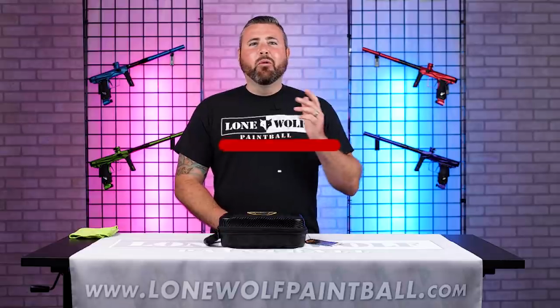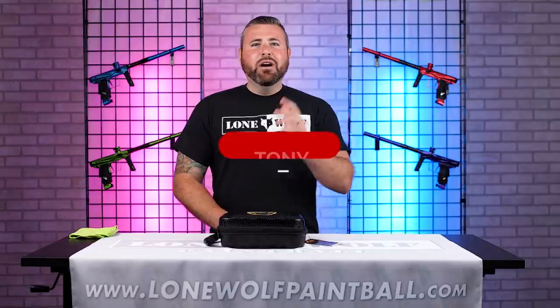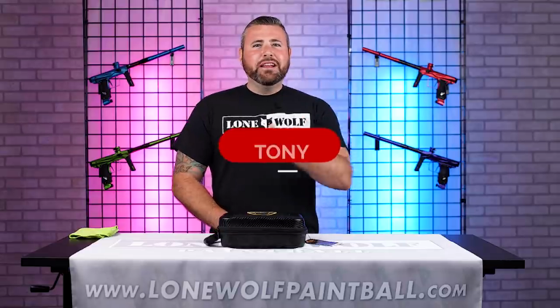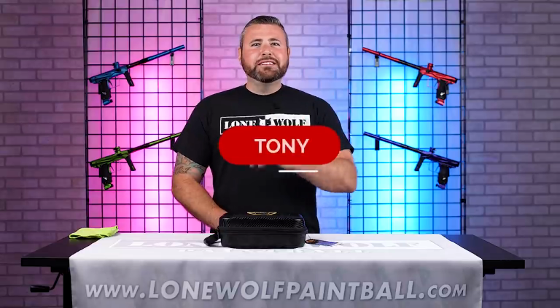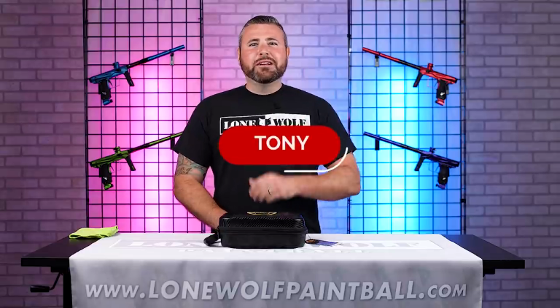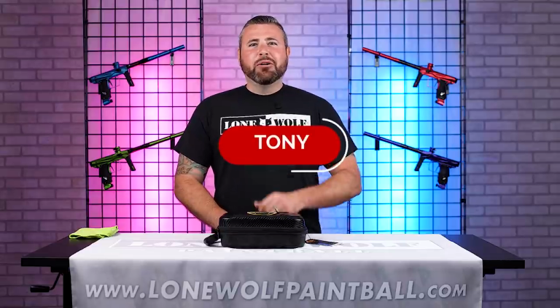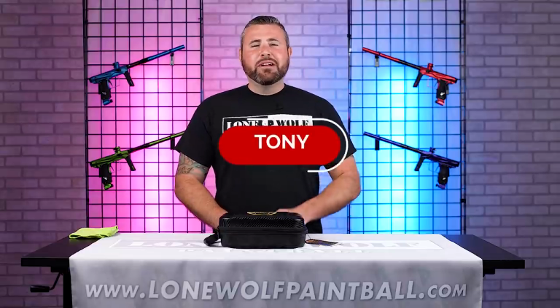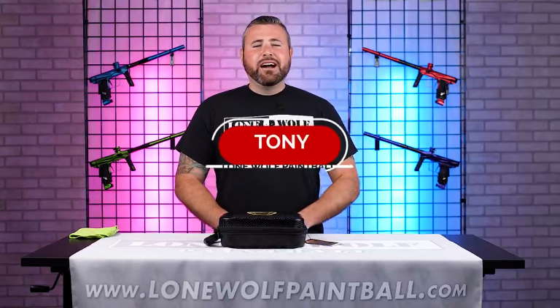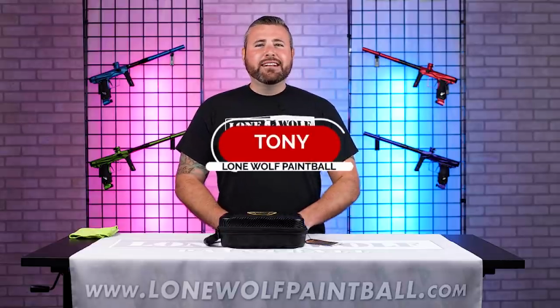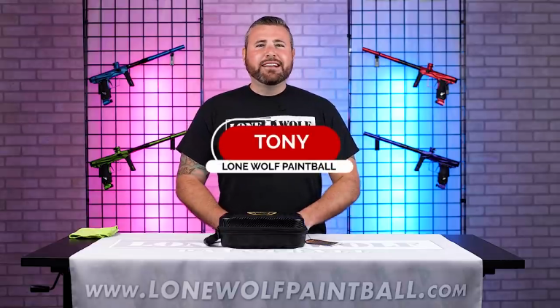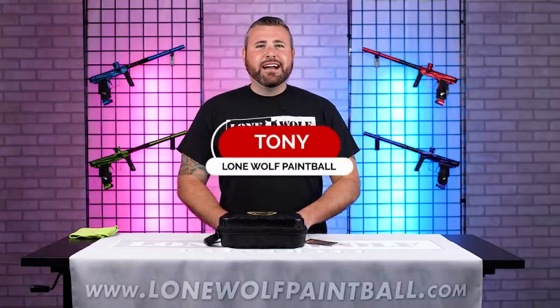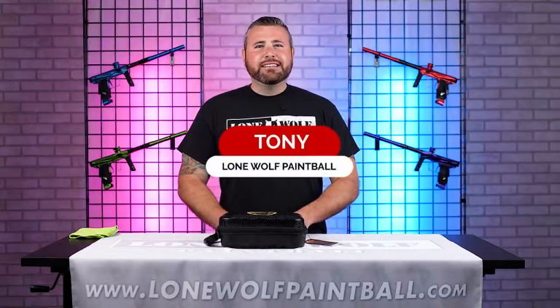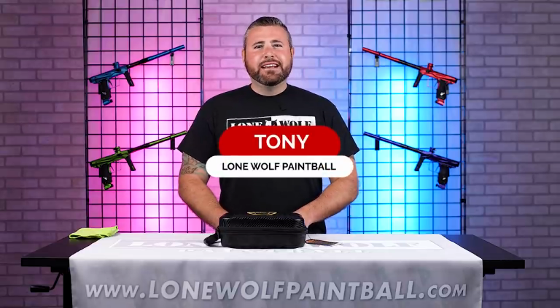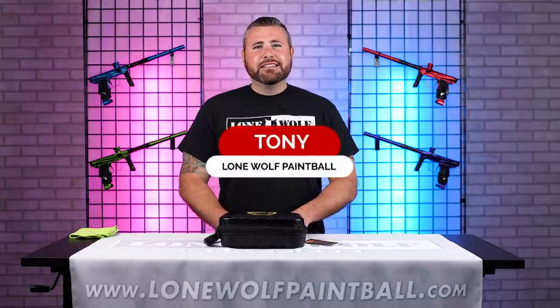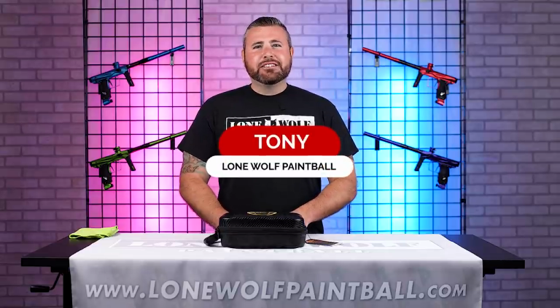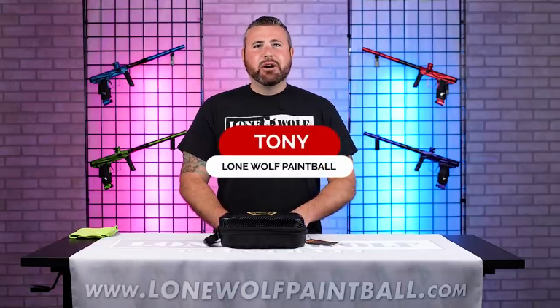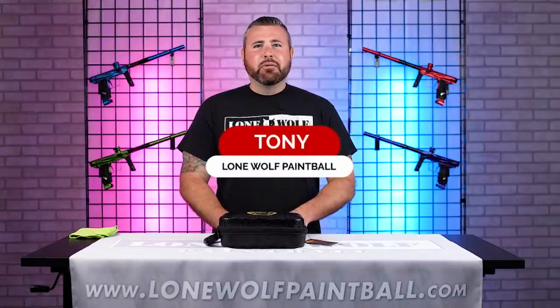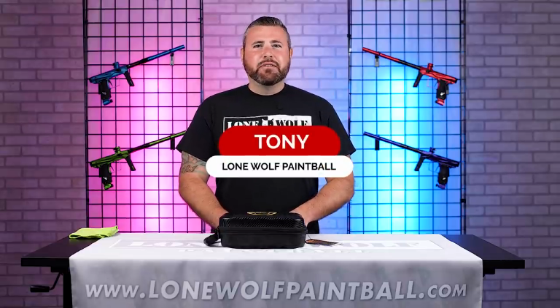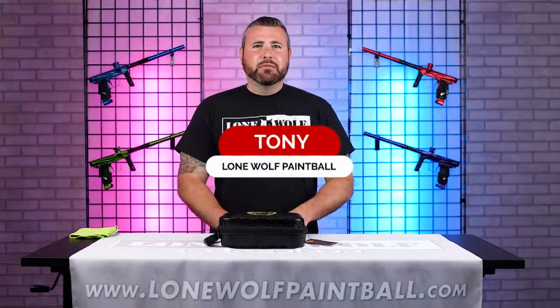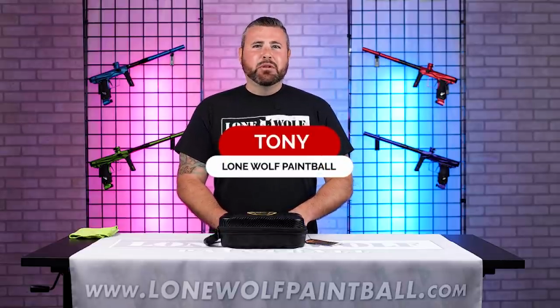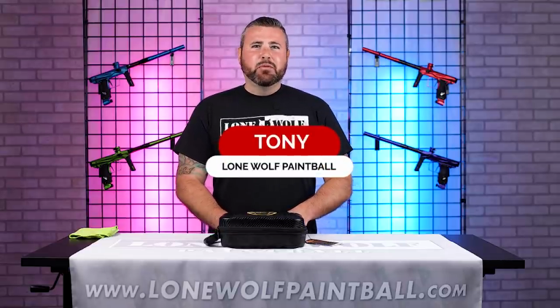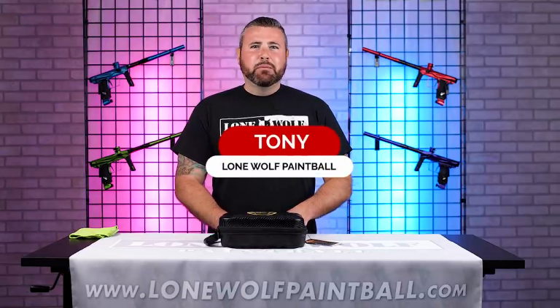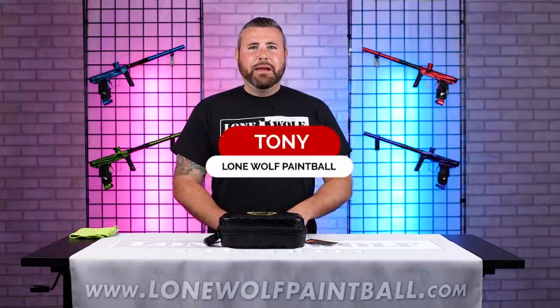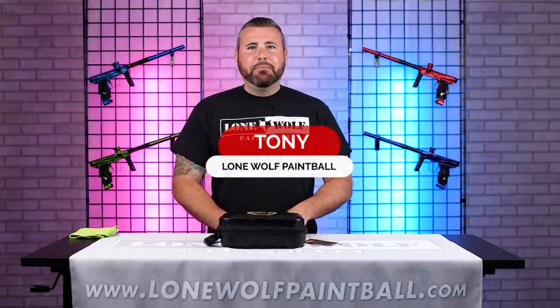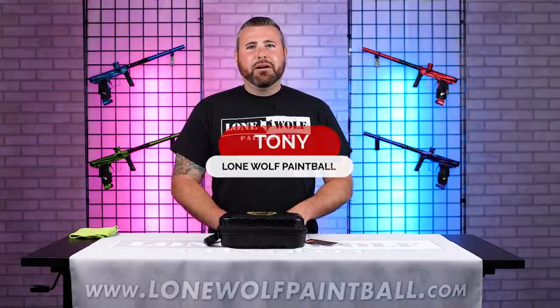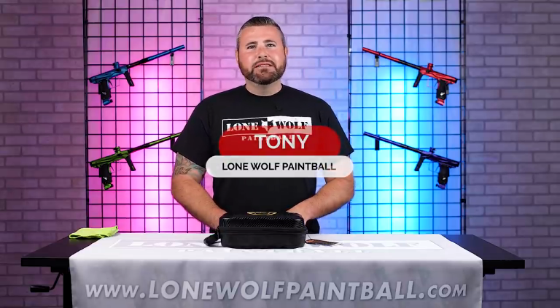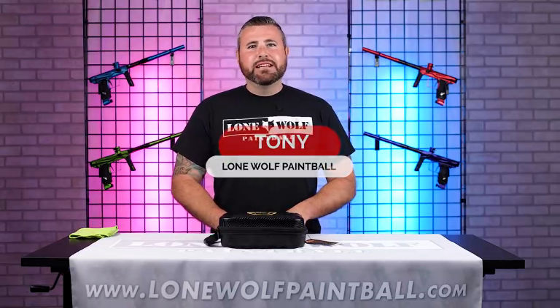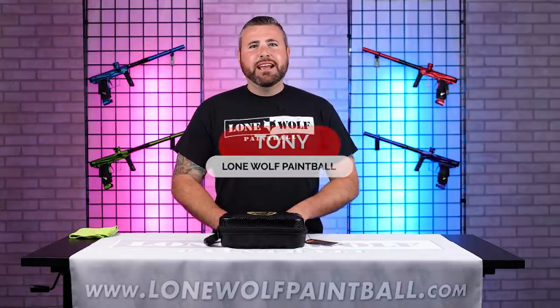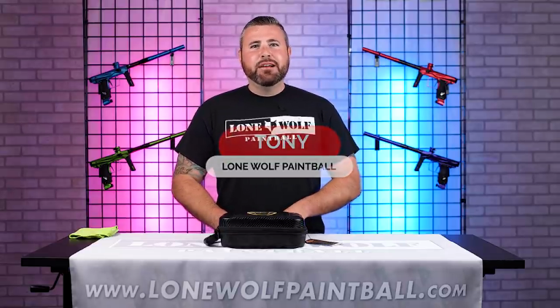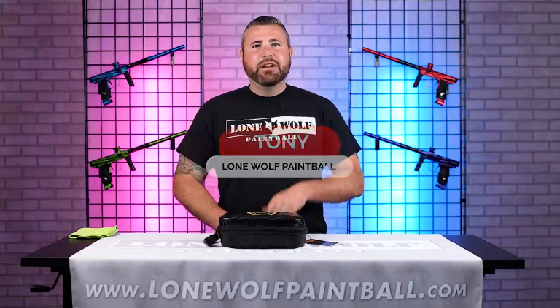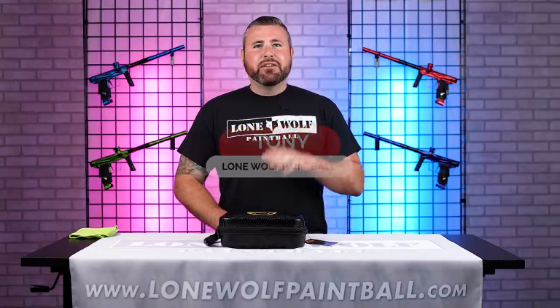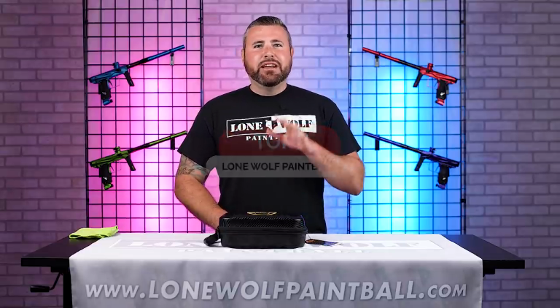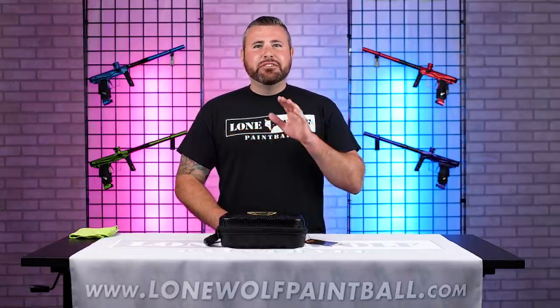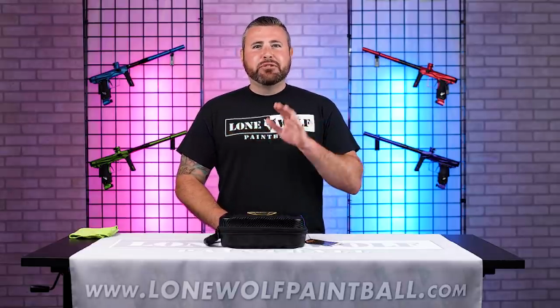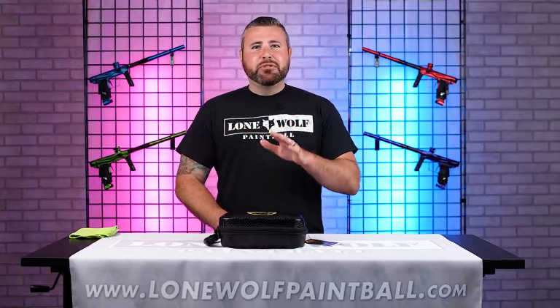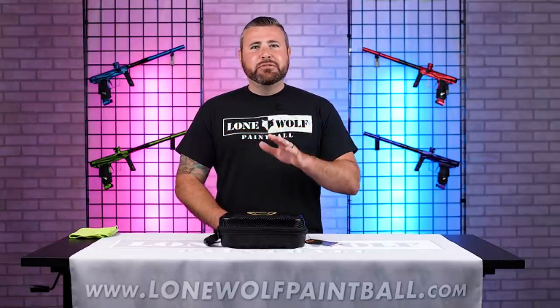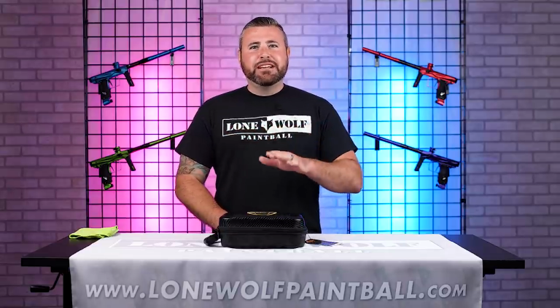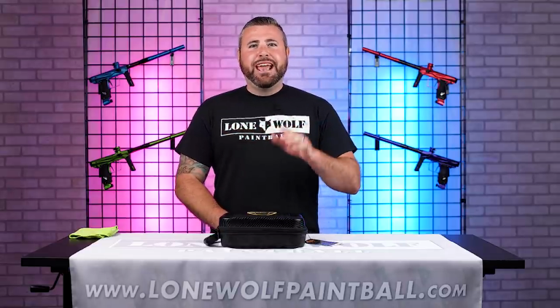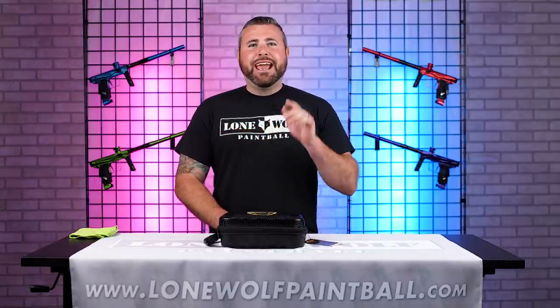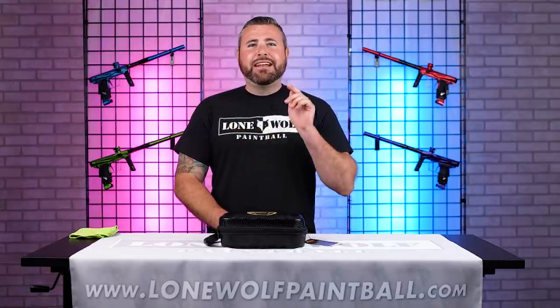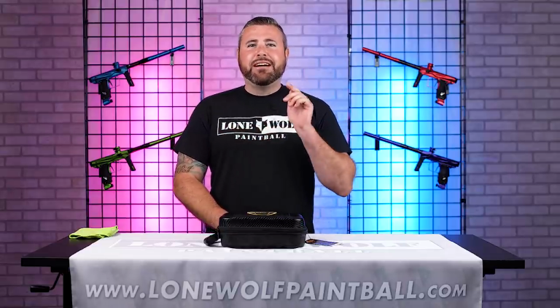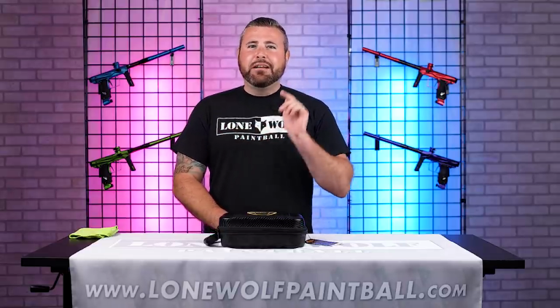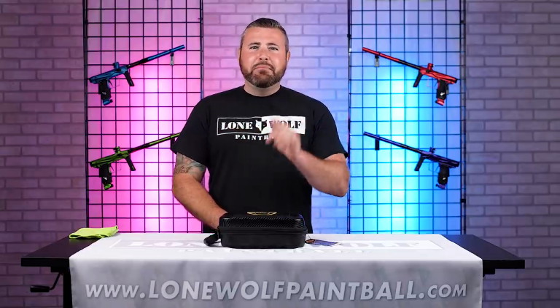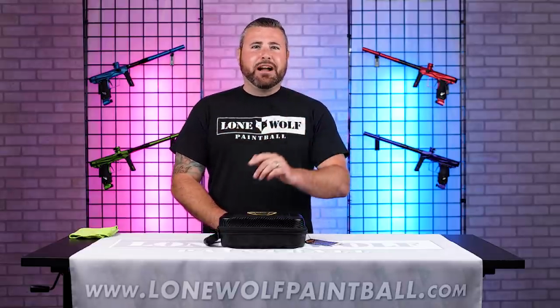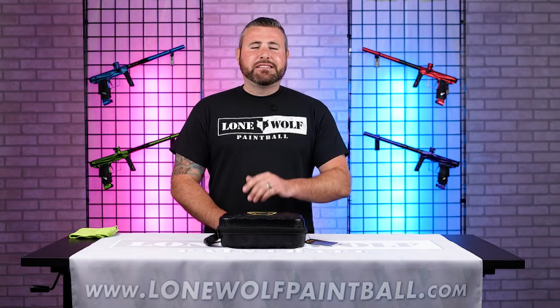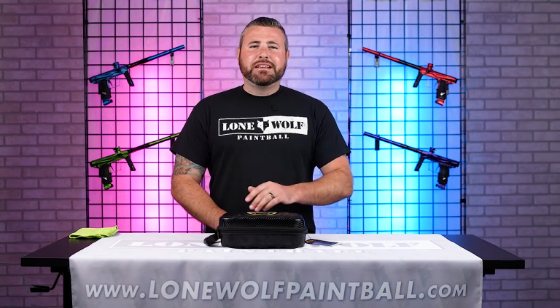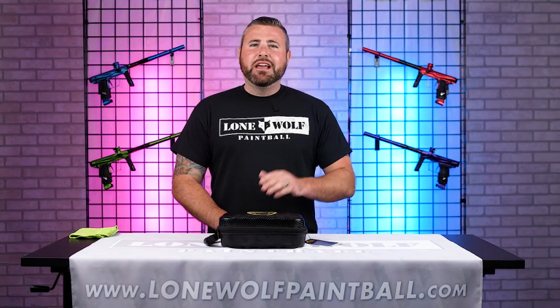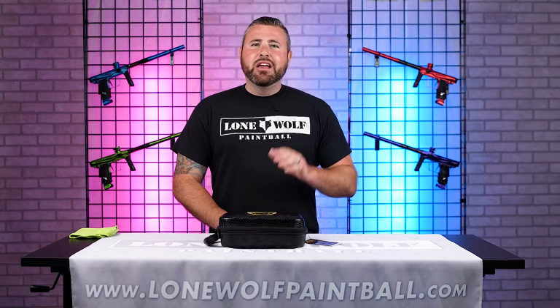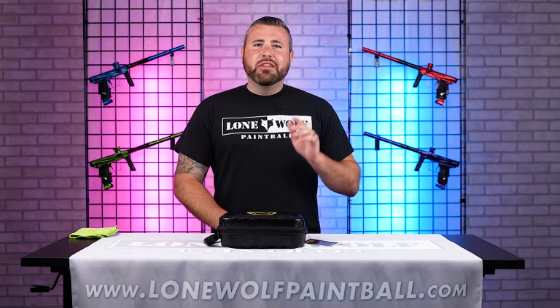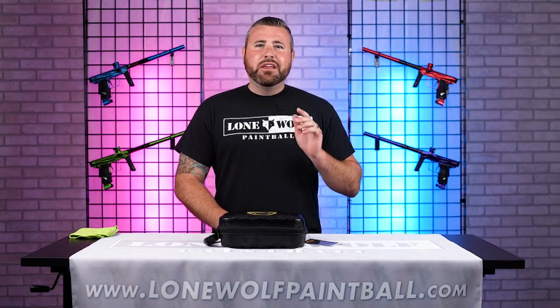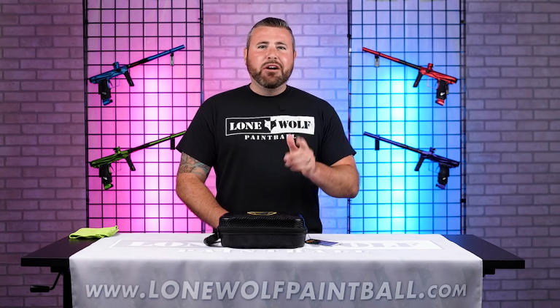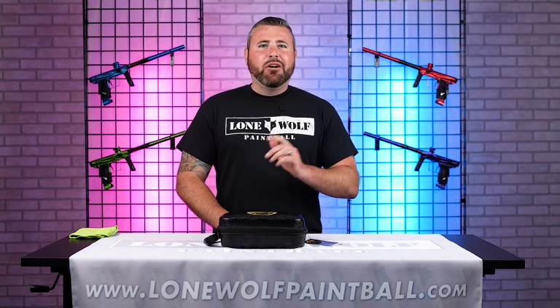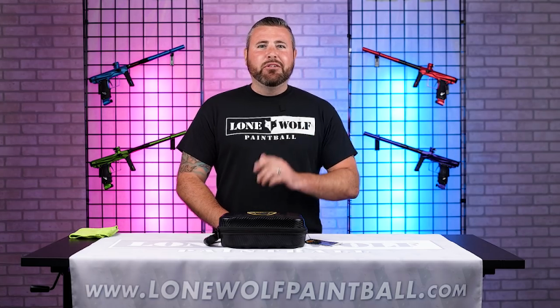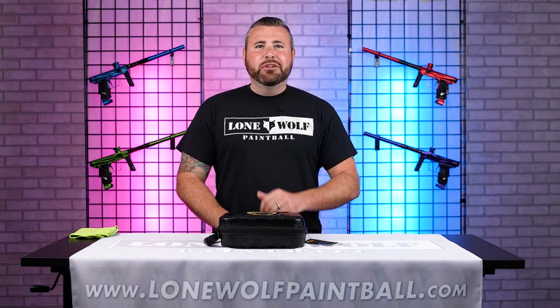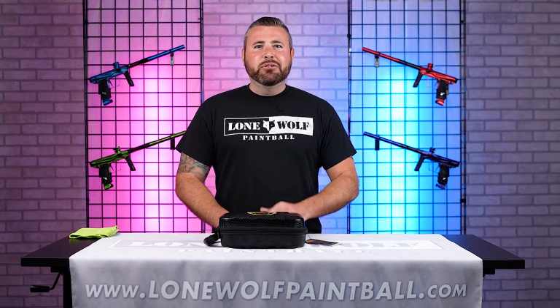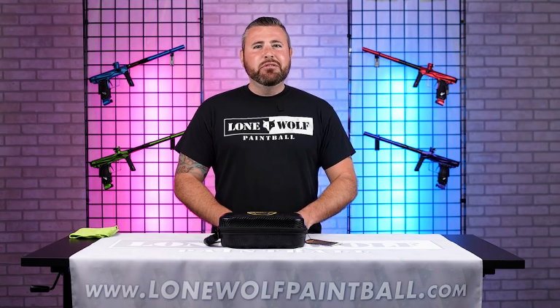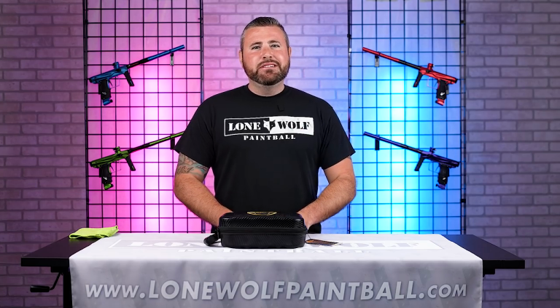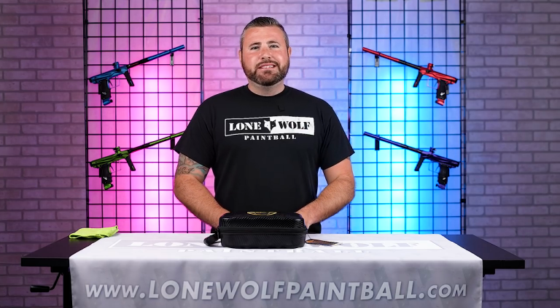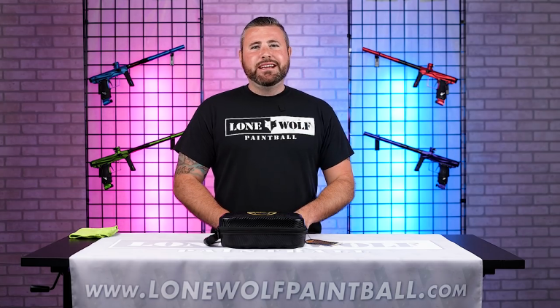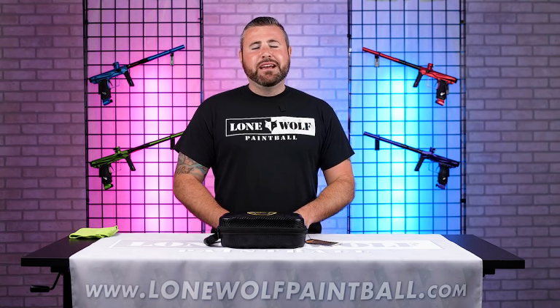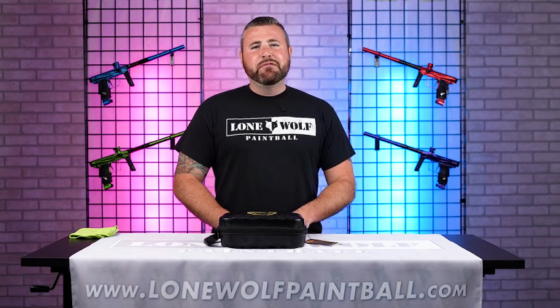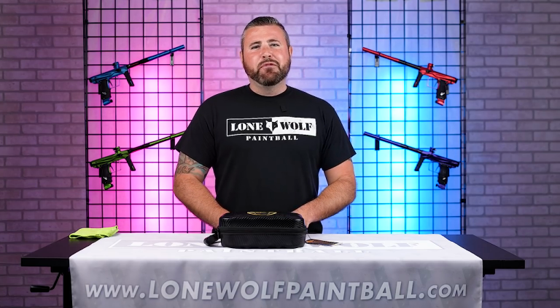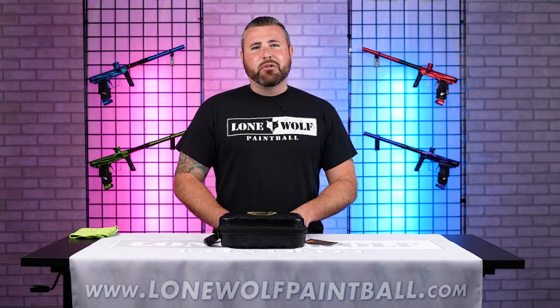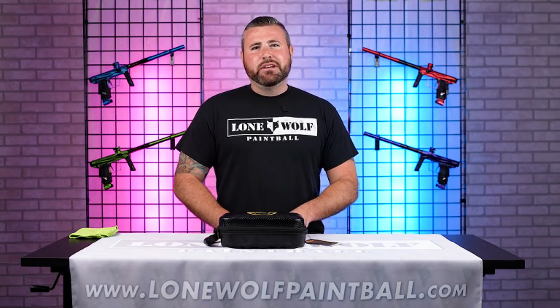What is going on guys? It's Tony from Lone Wolf Paintball and today we are introducing and unboxing the all new TM40.